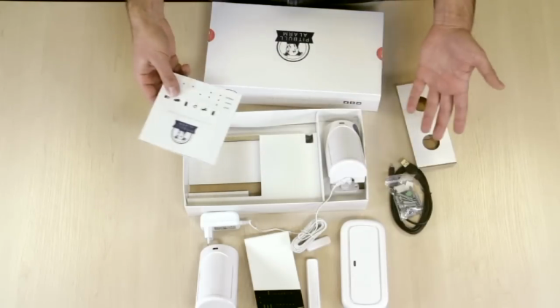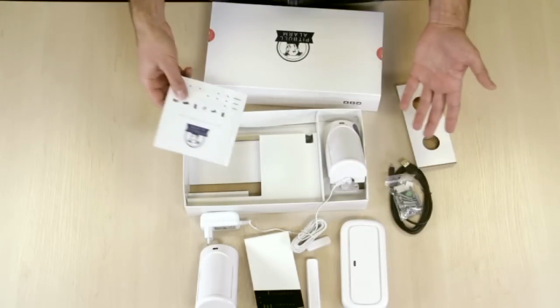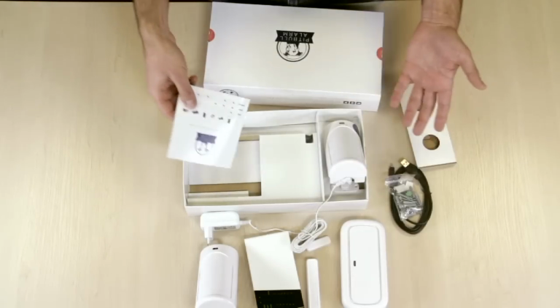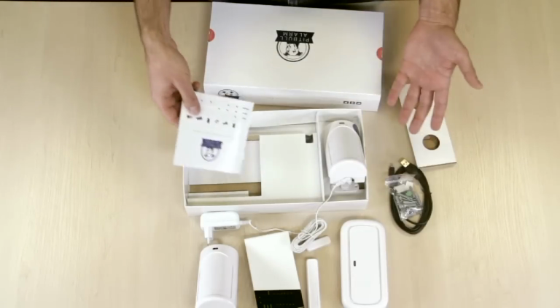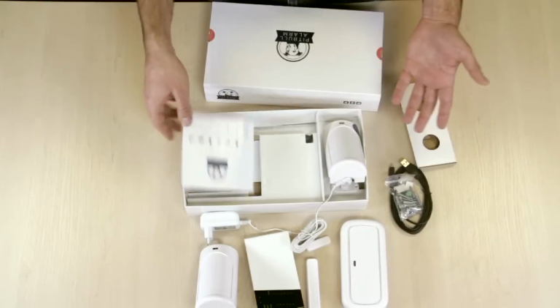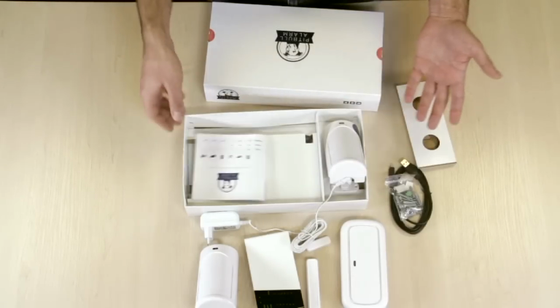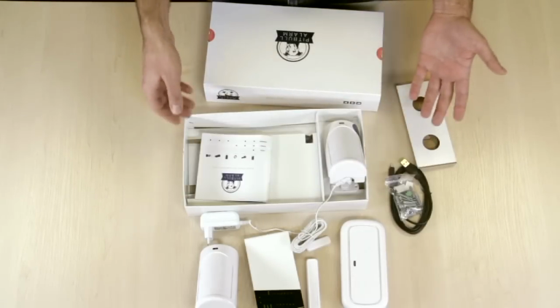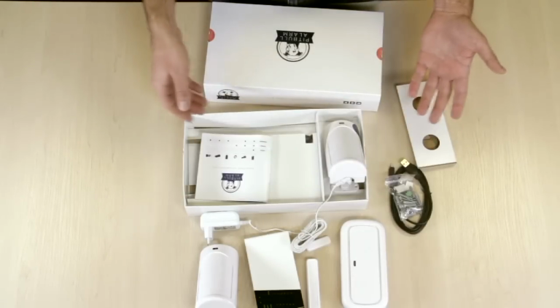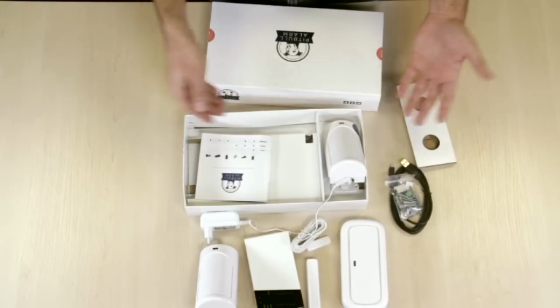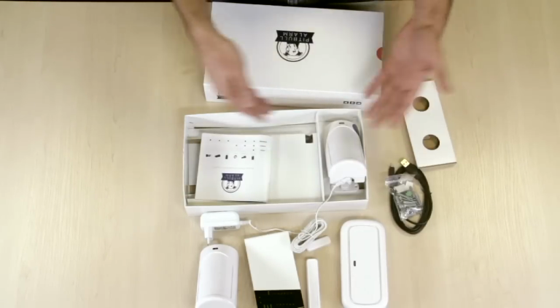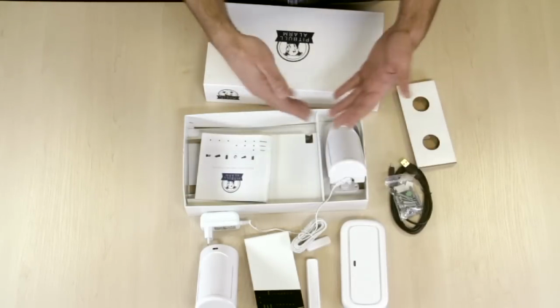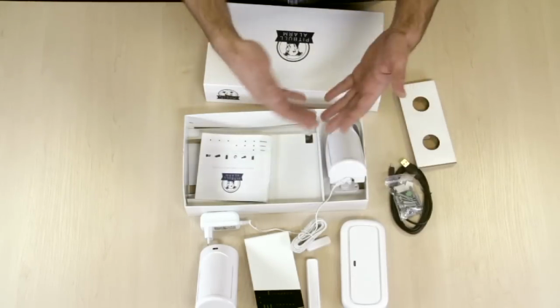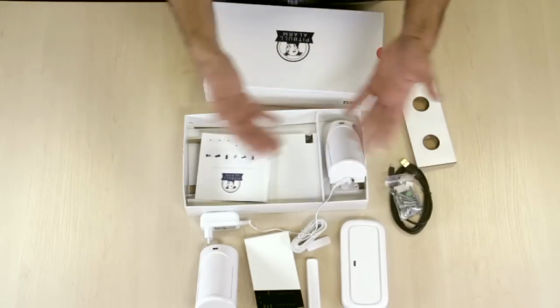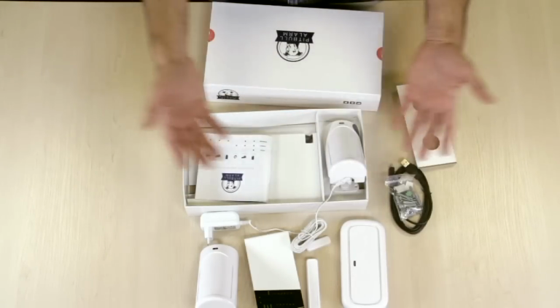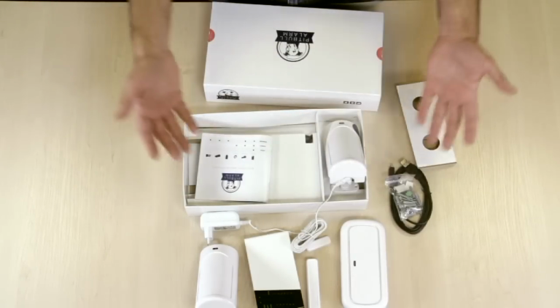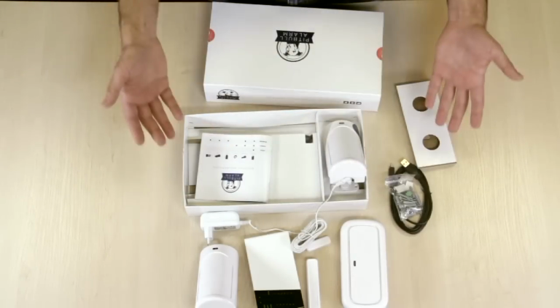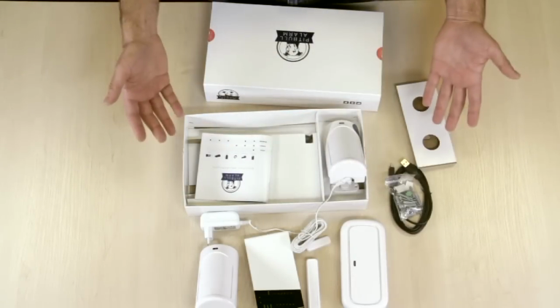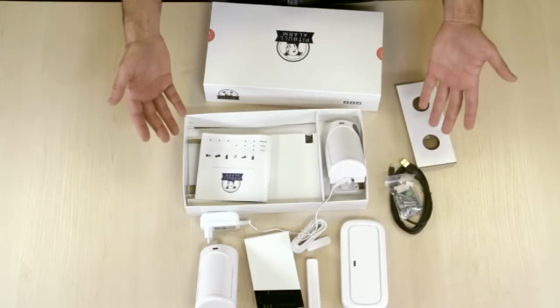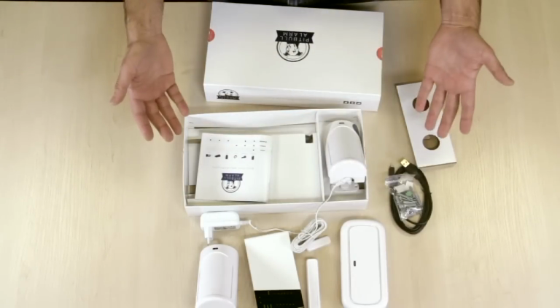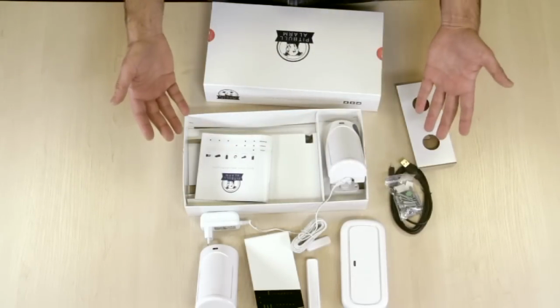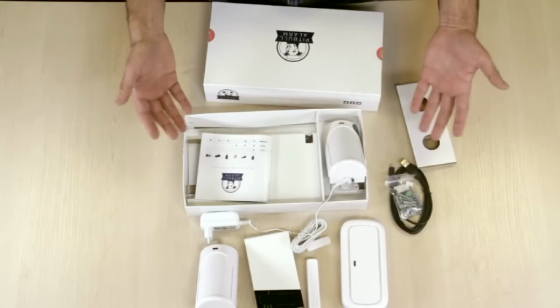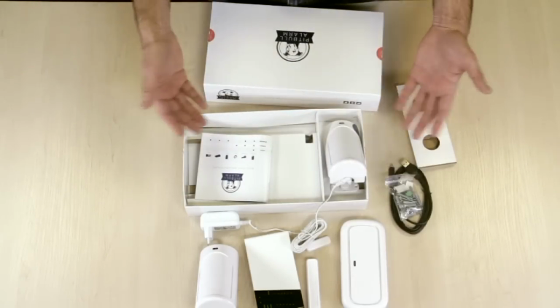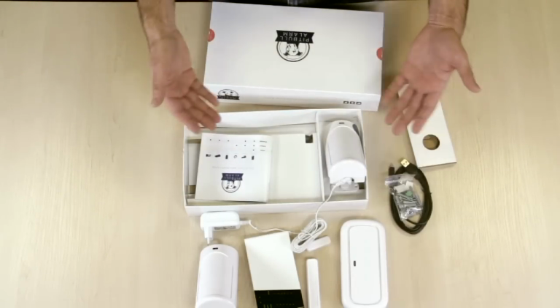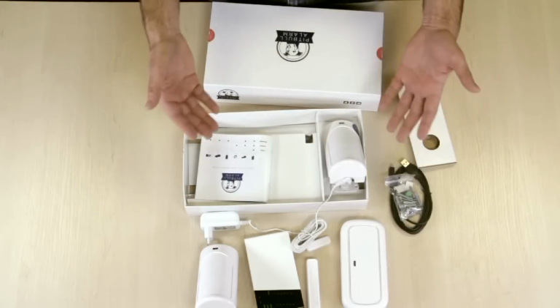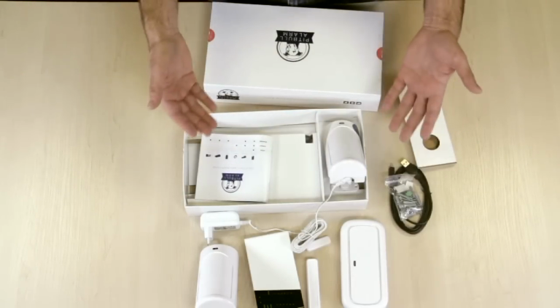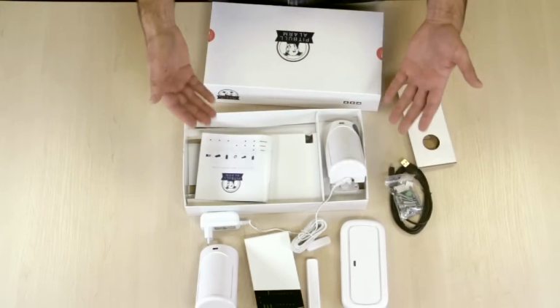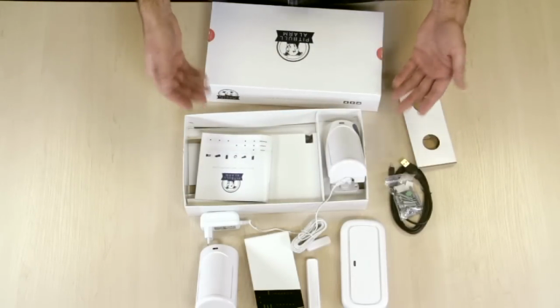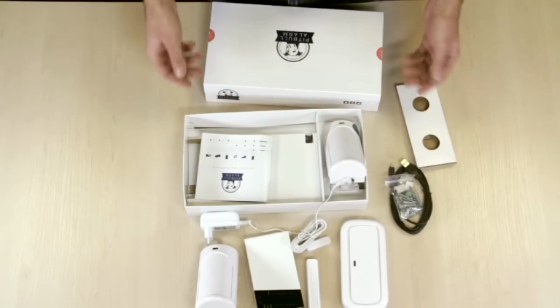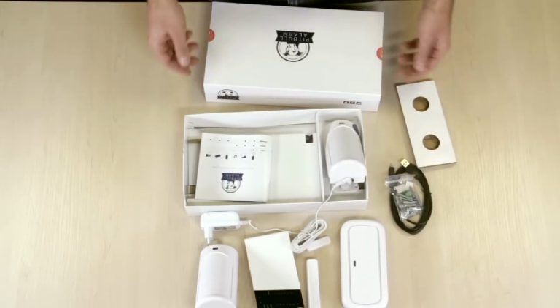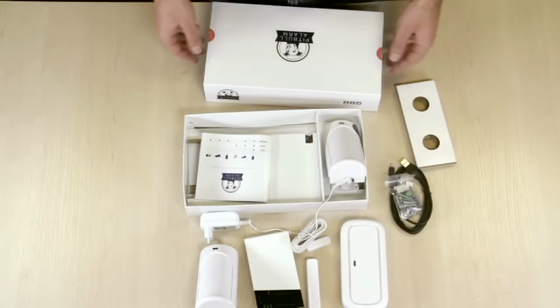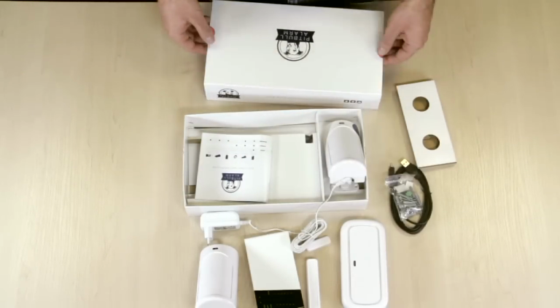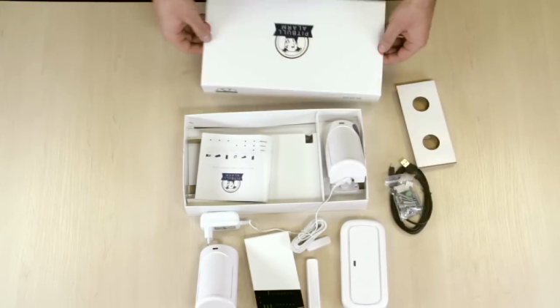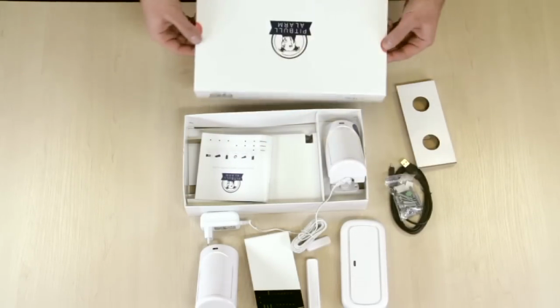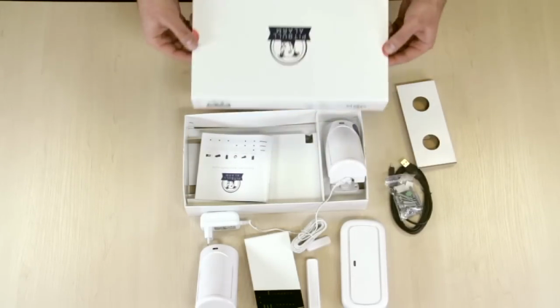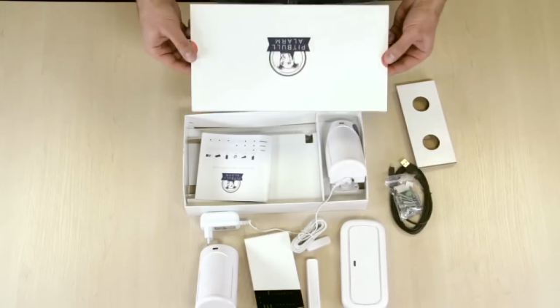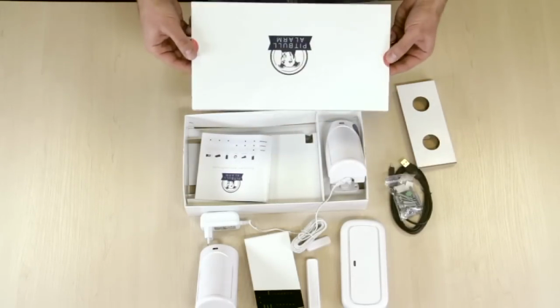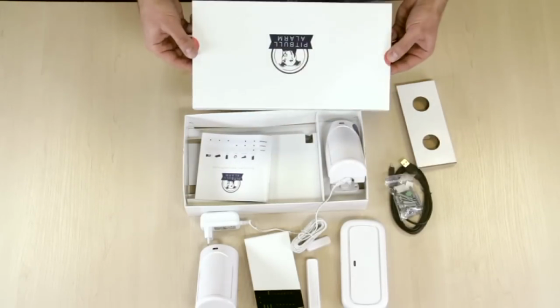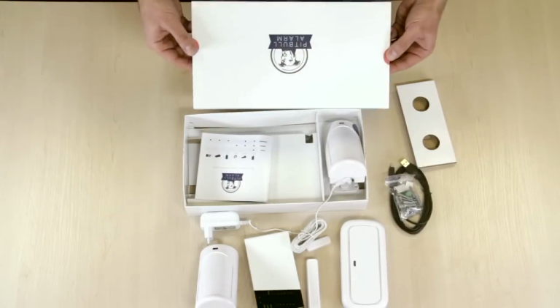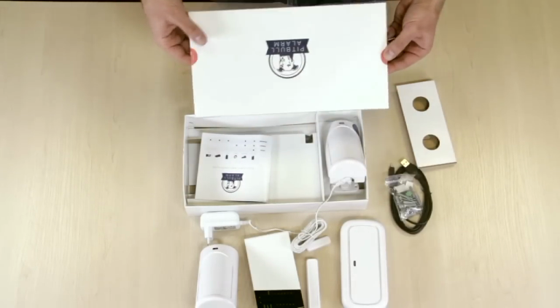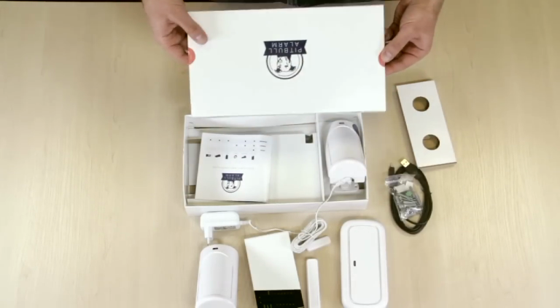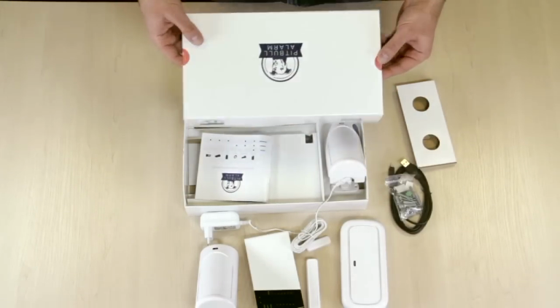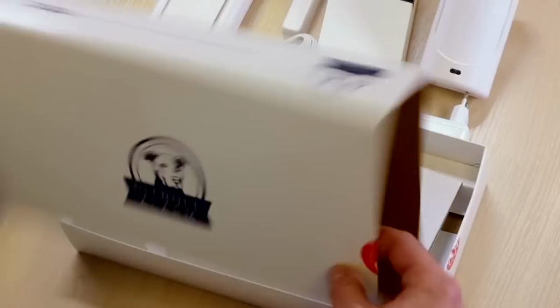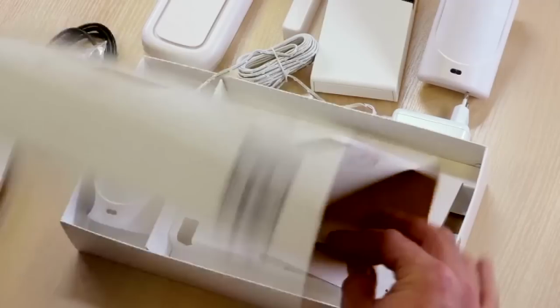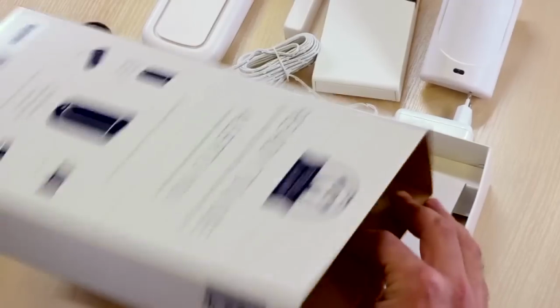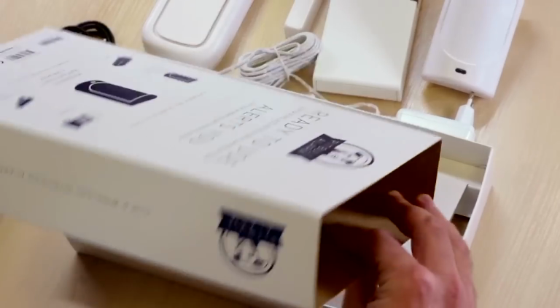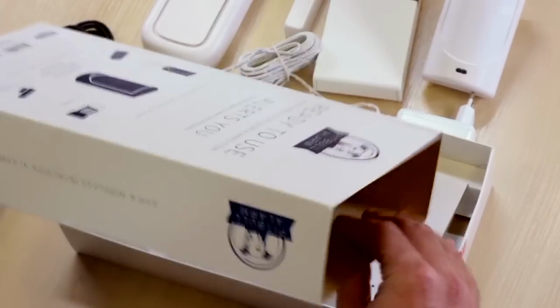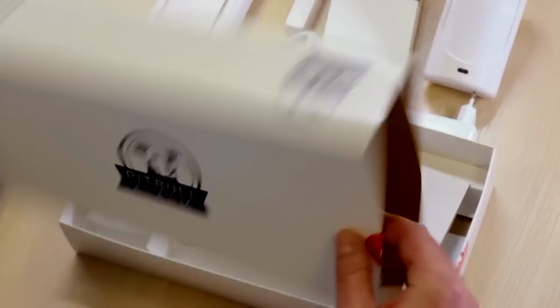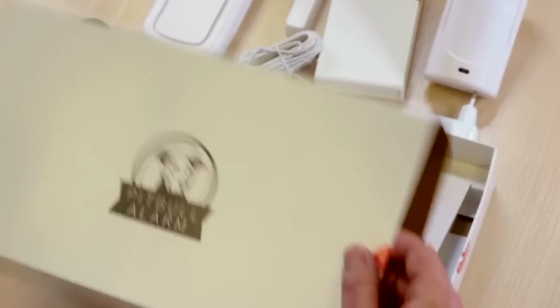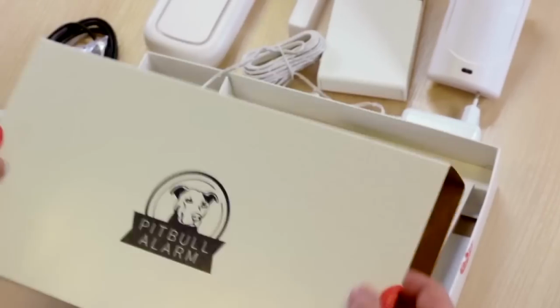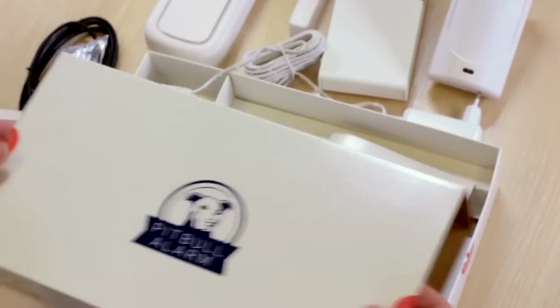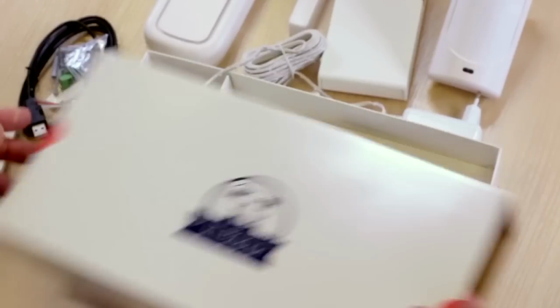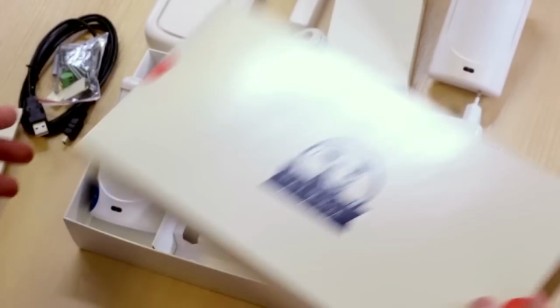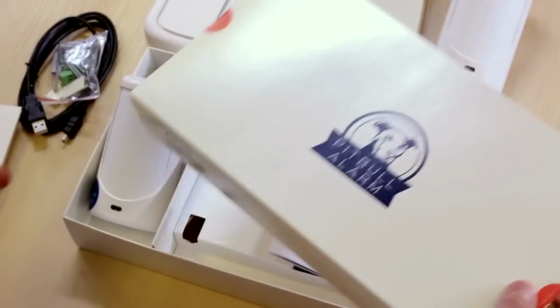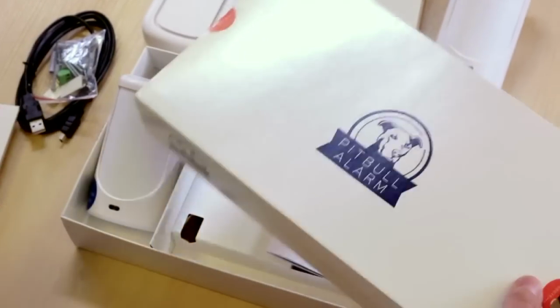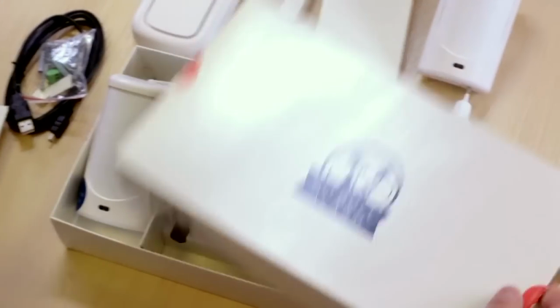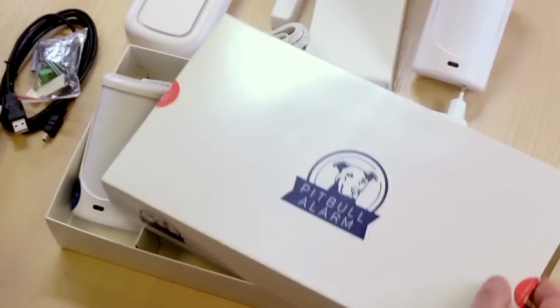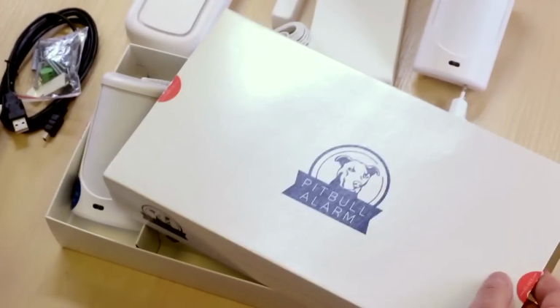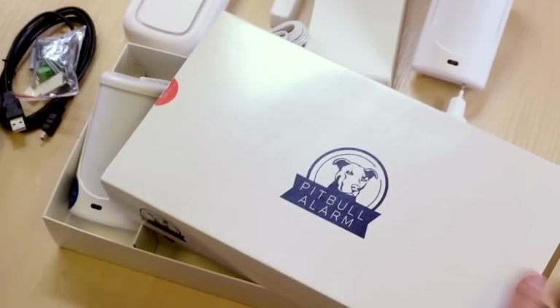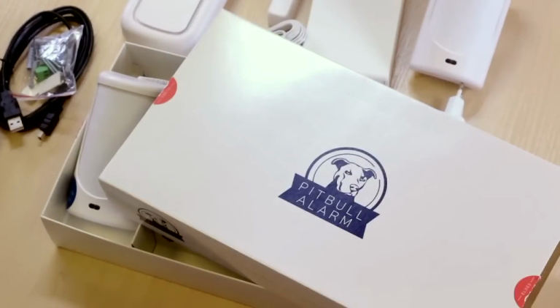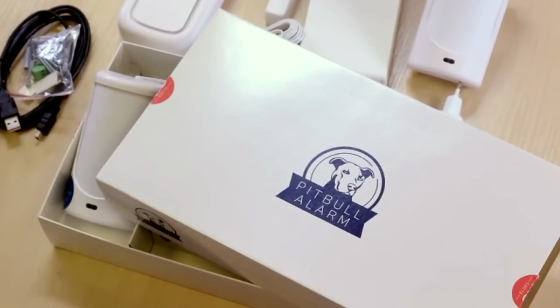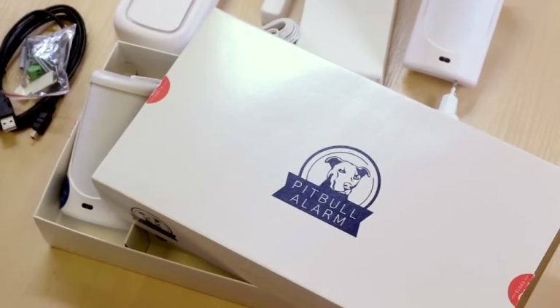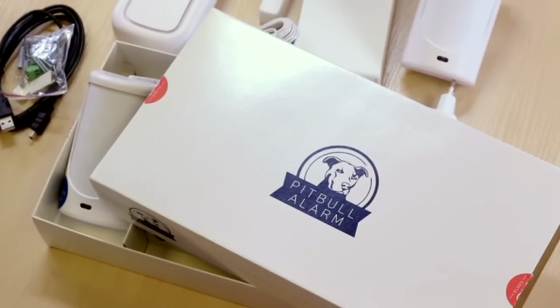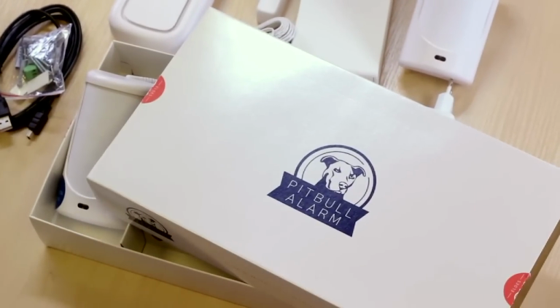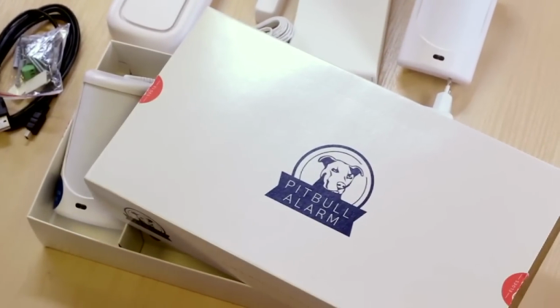So this is Pitbull Alarm in a box. This is the unboxing video. Thank you for watching.